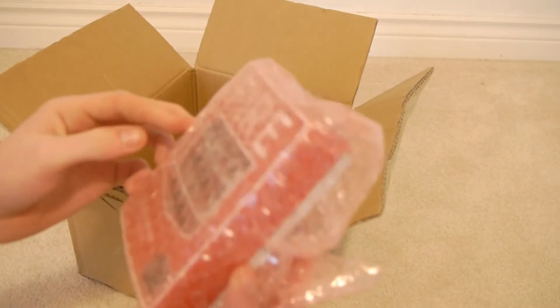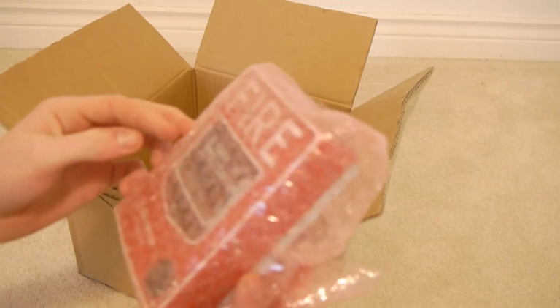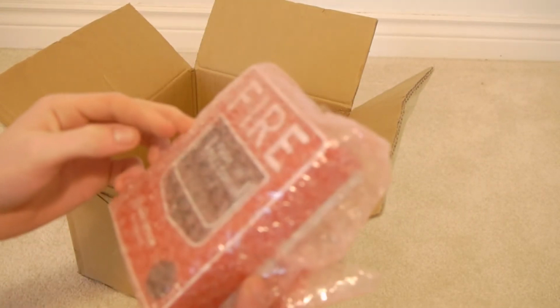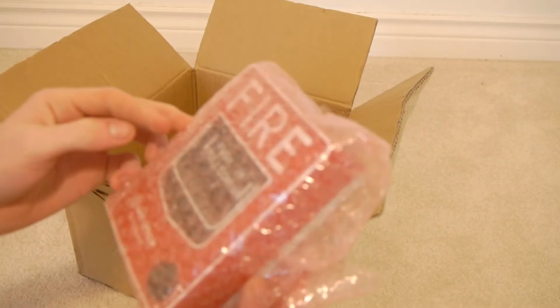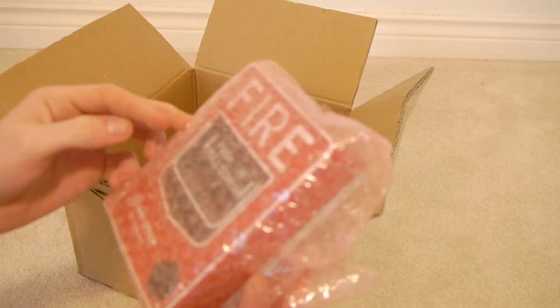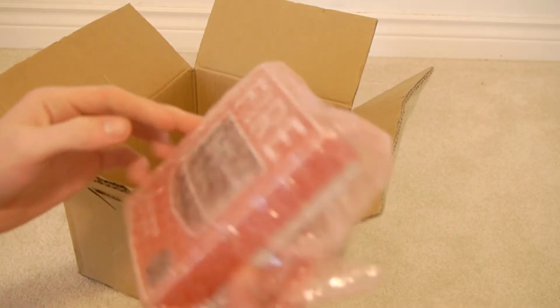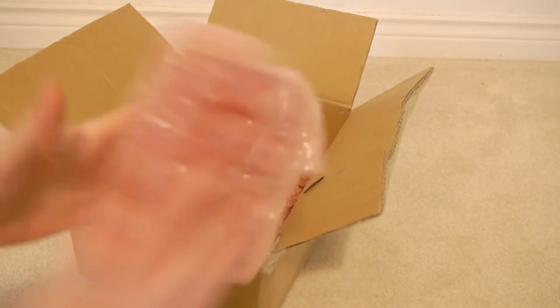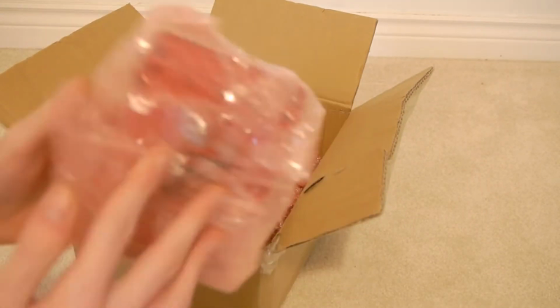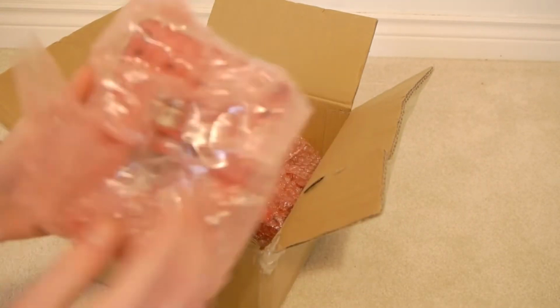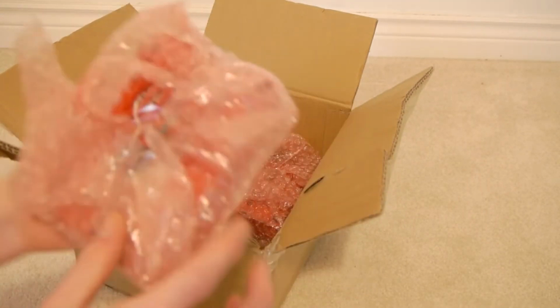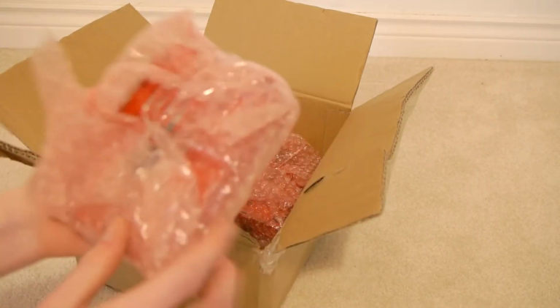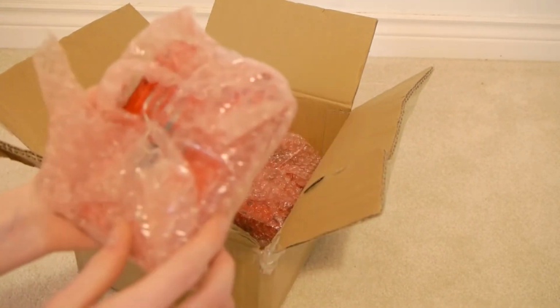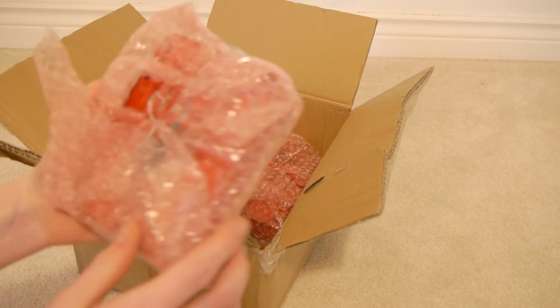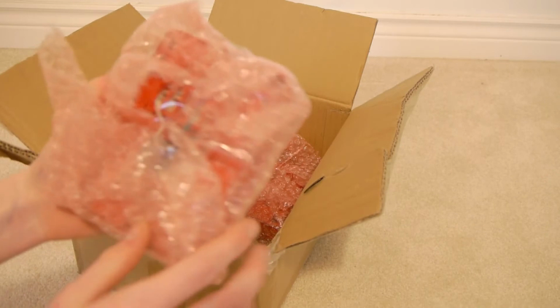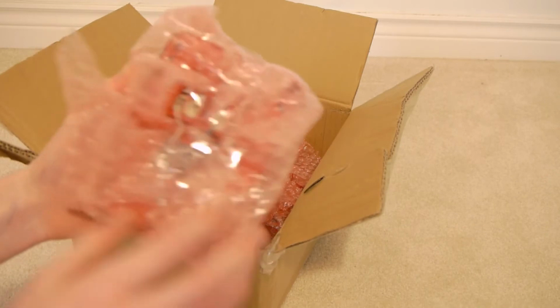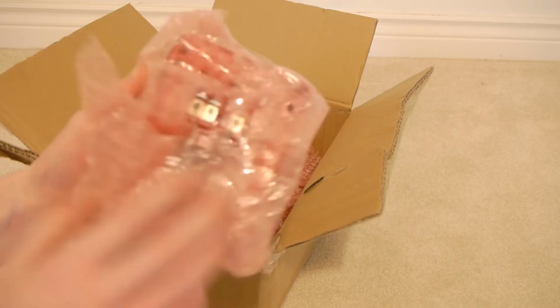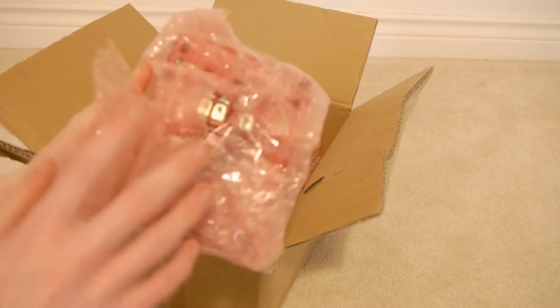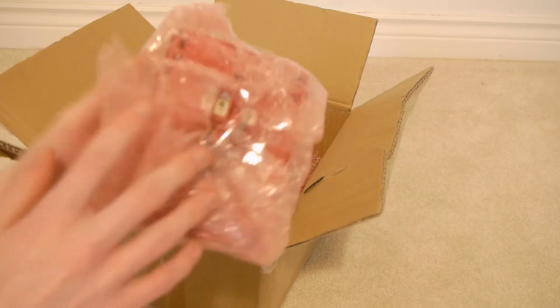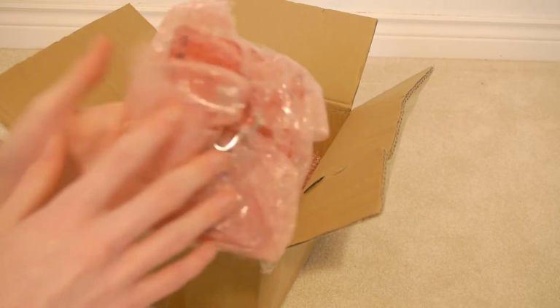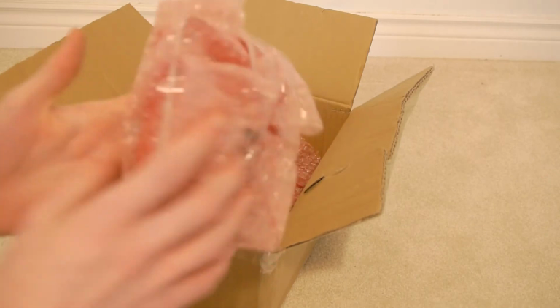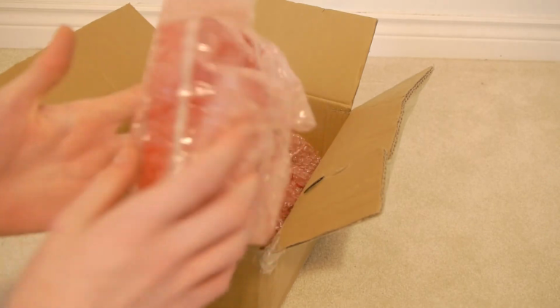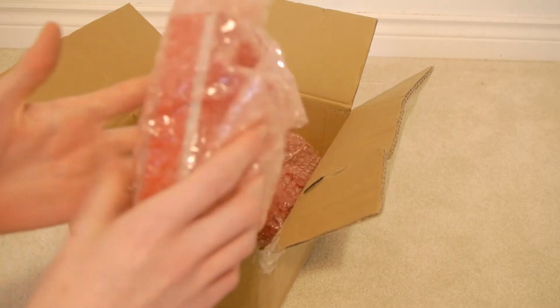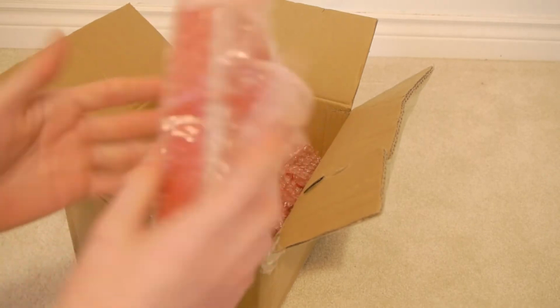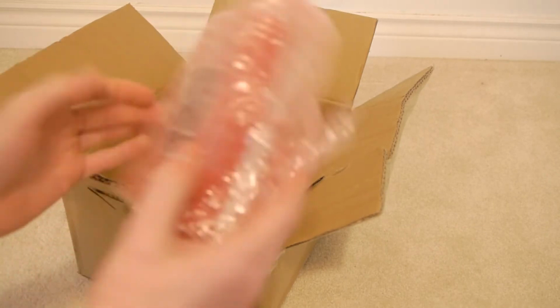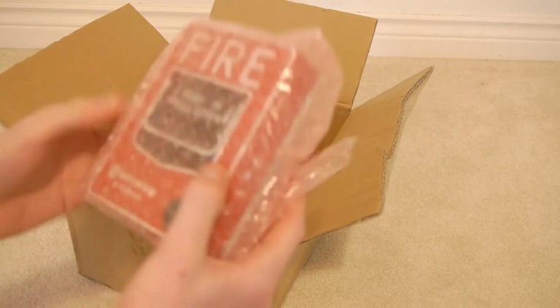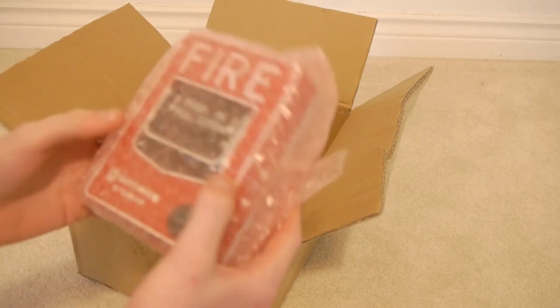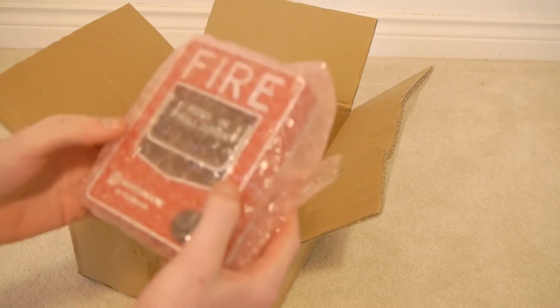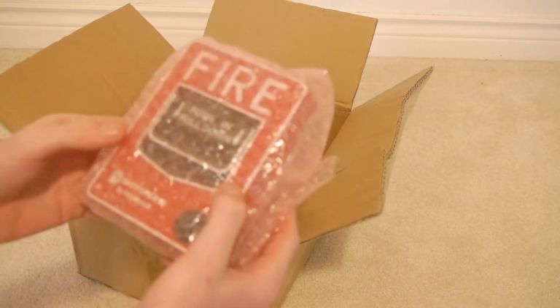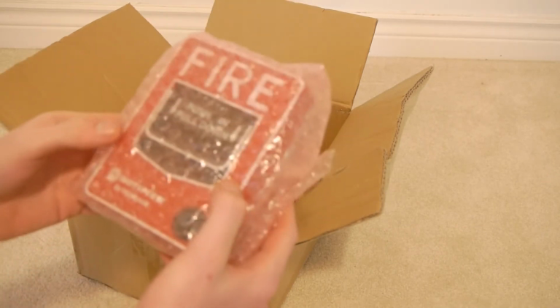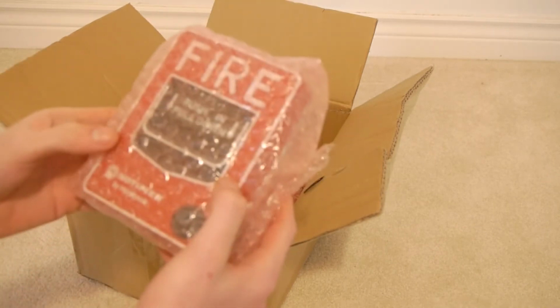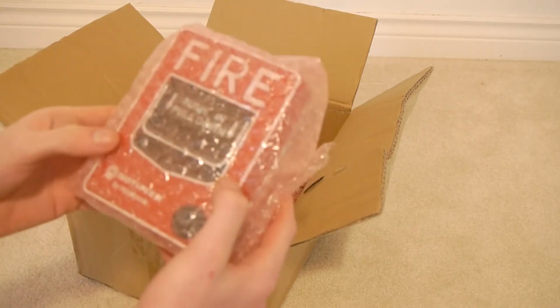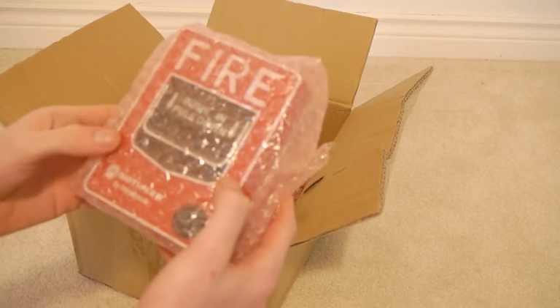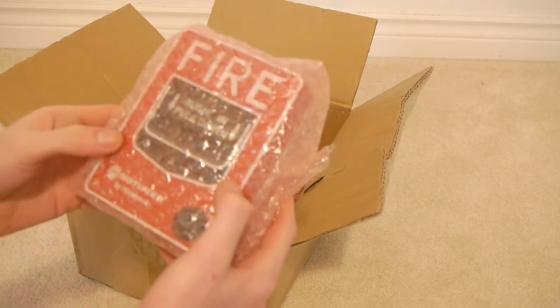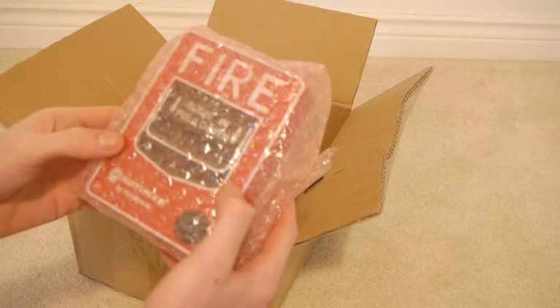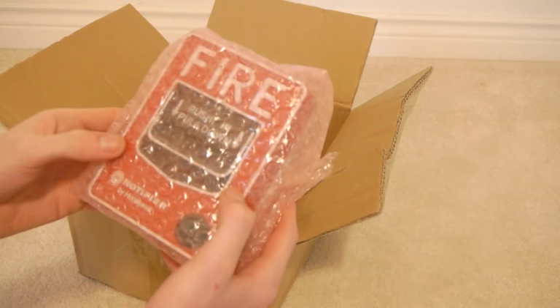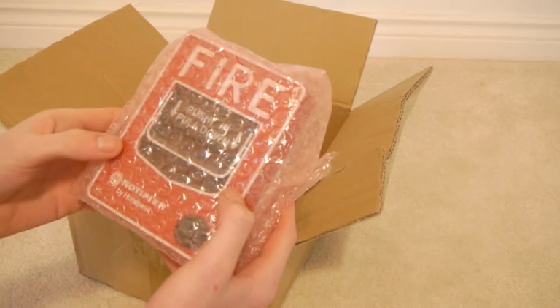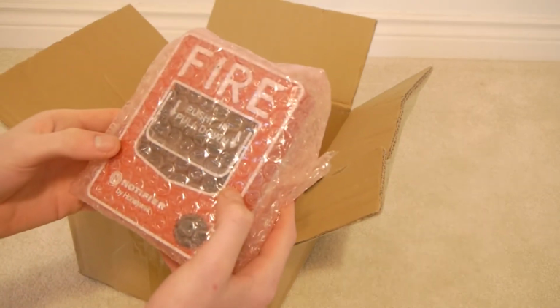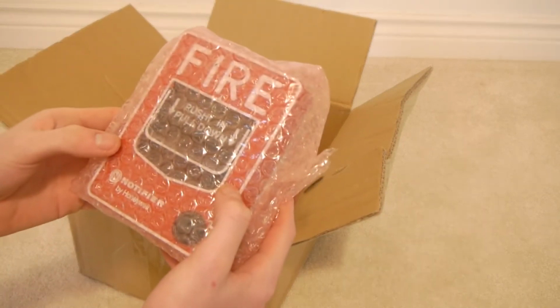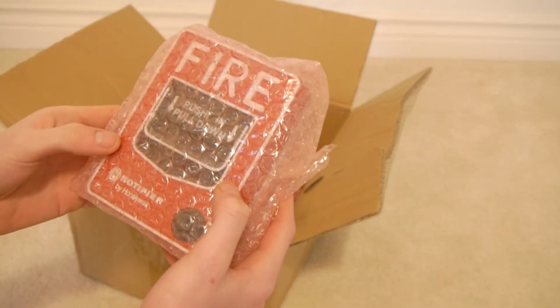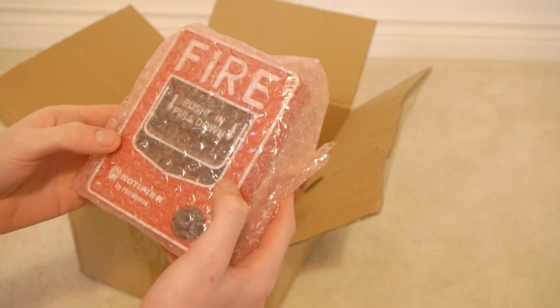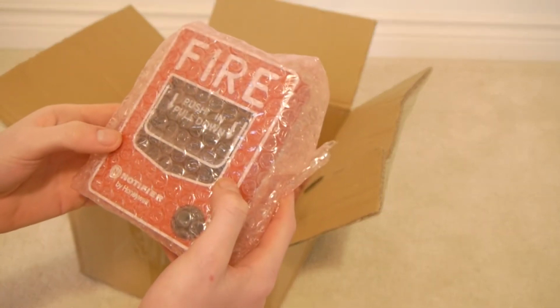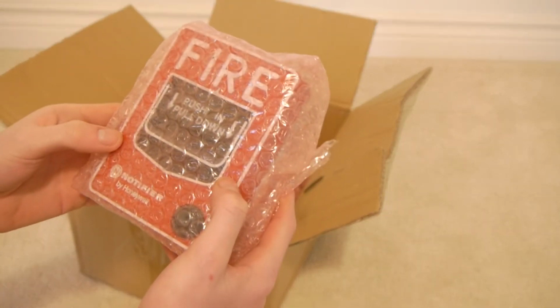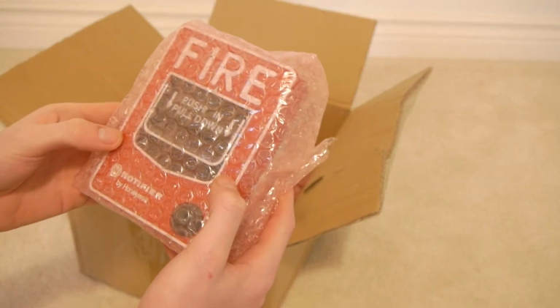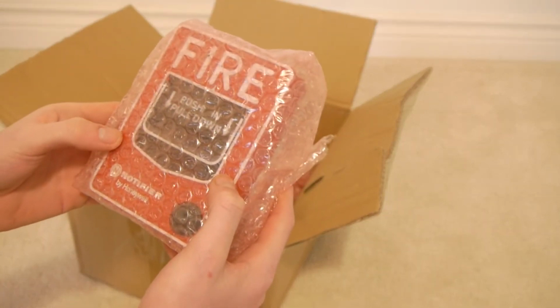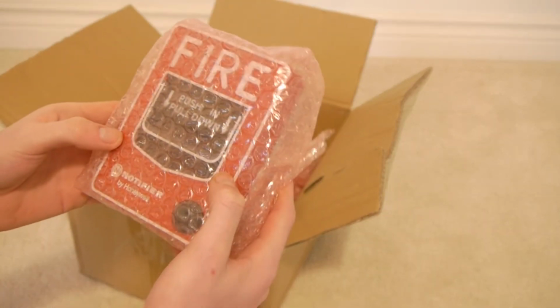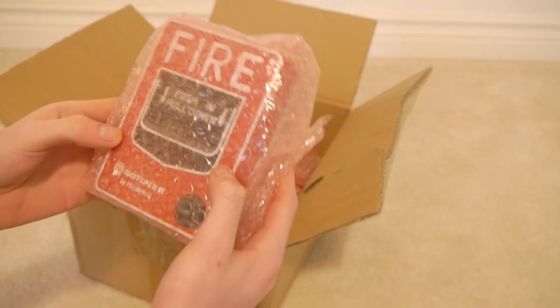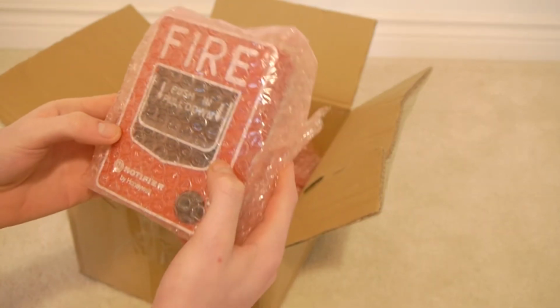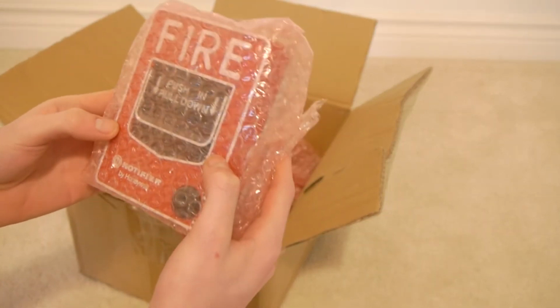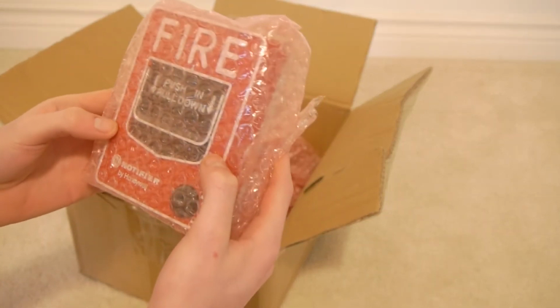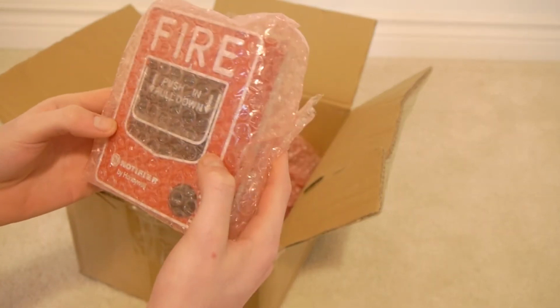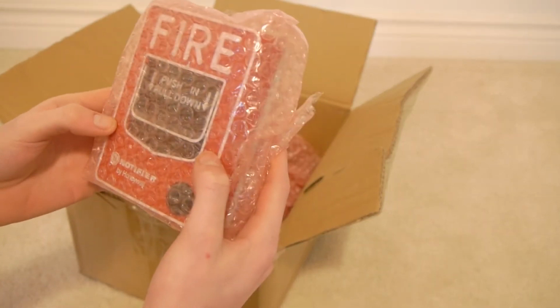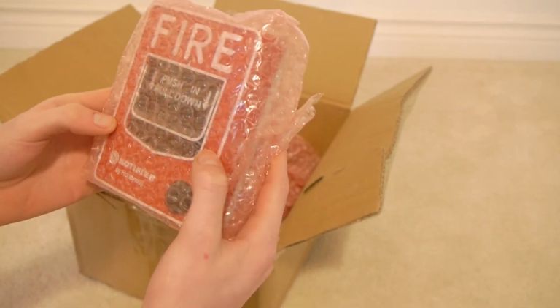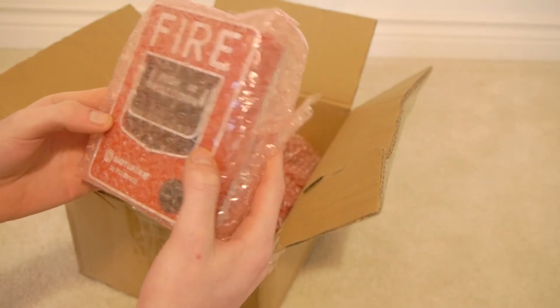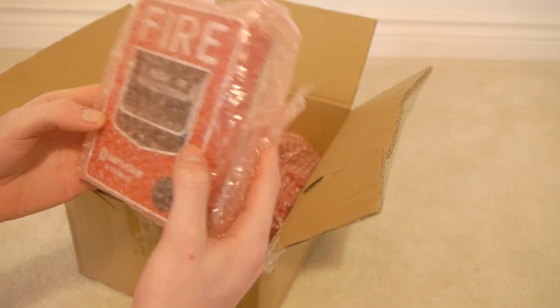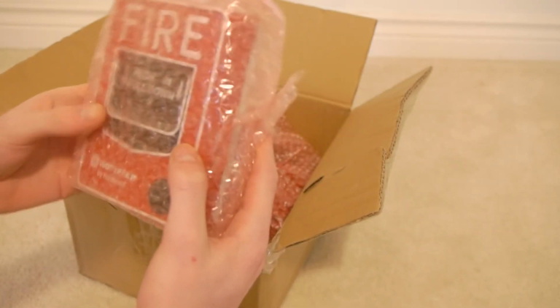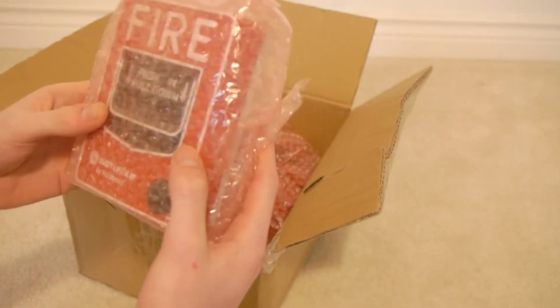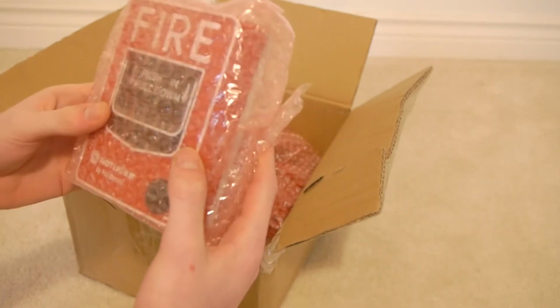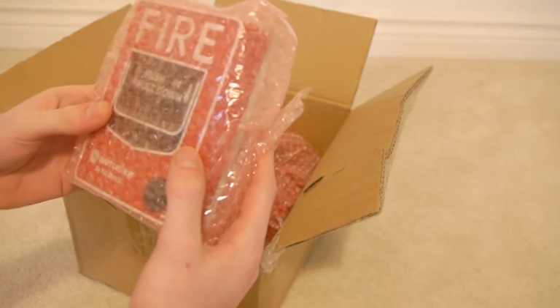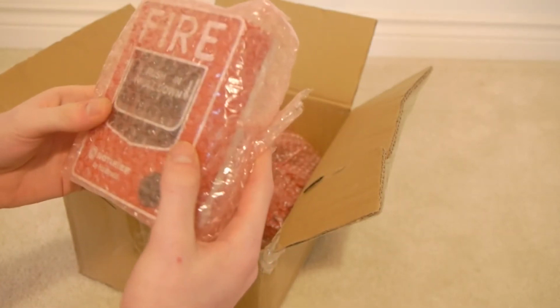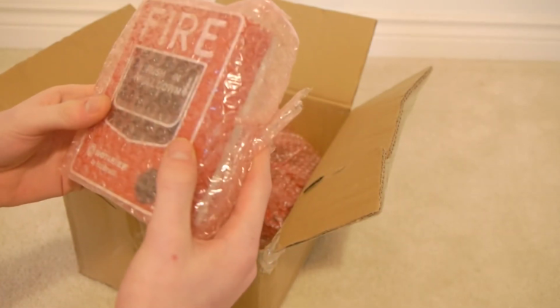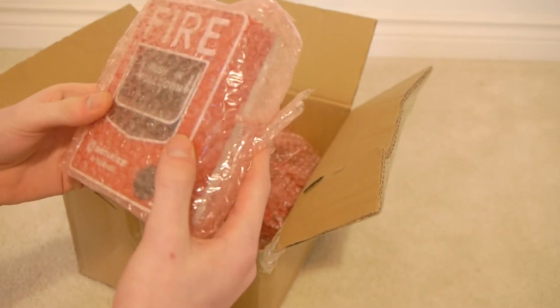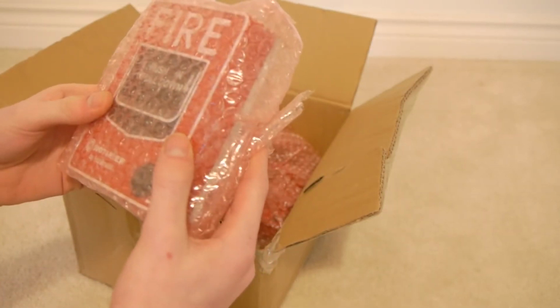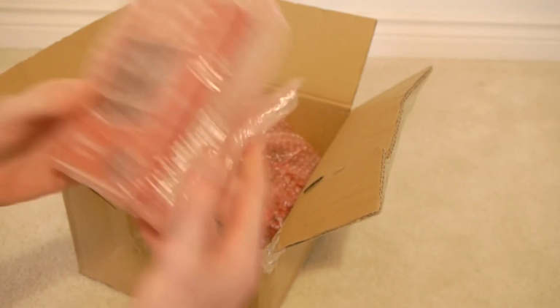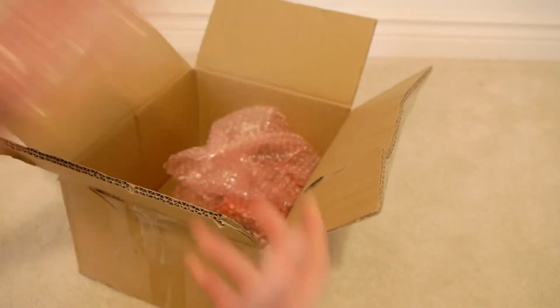I believe it's an NBD12LX — it might be an NBD12LX, need to open it up and look.